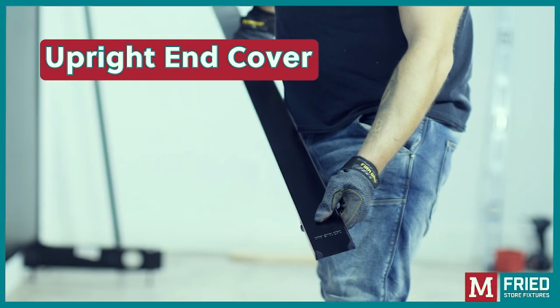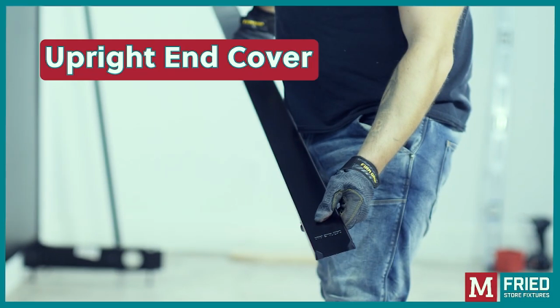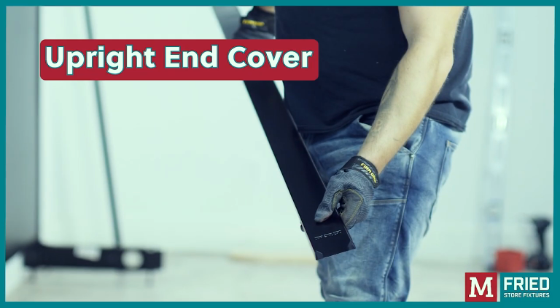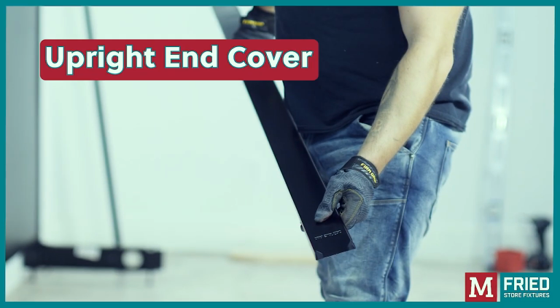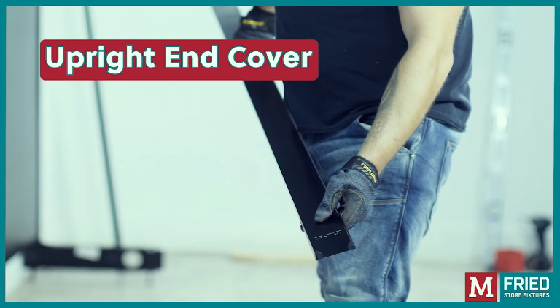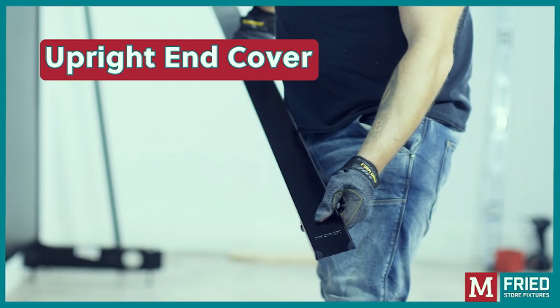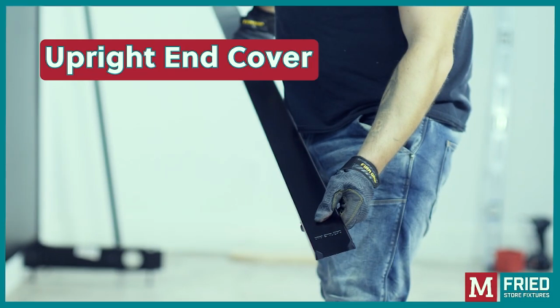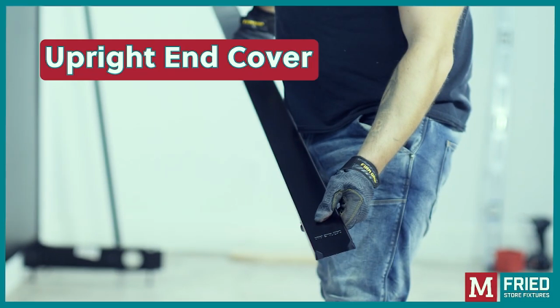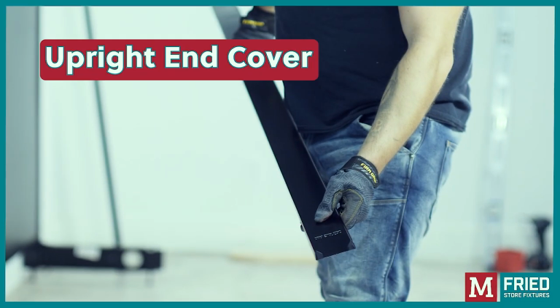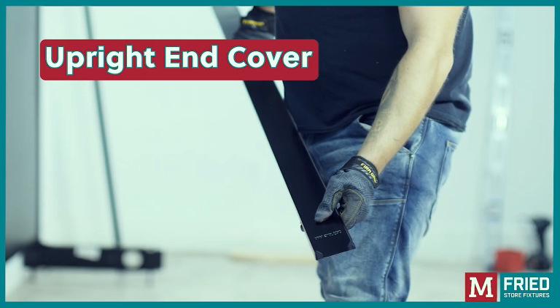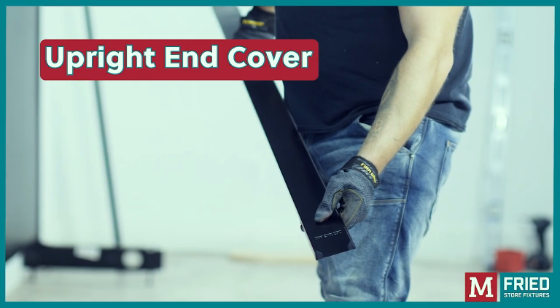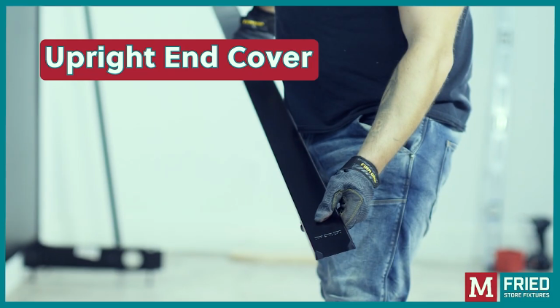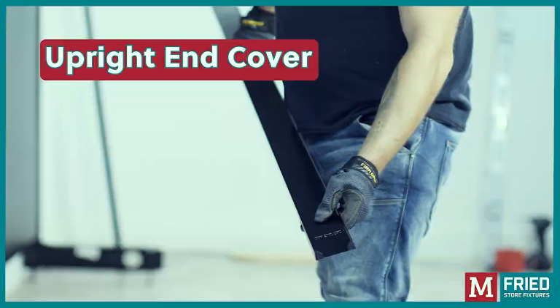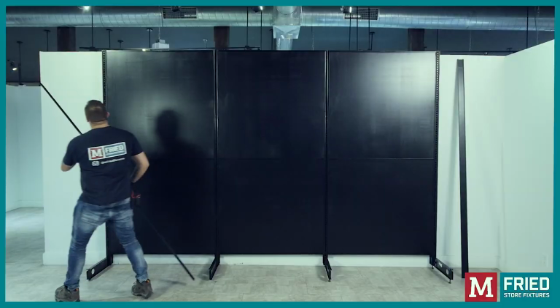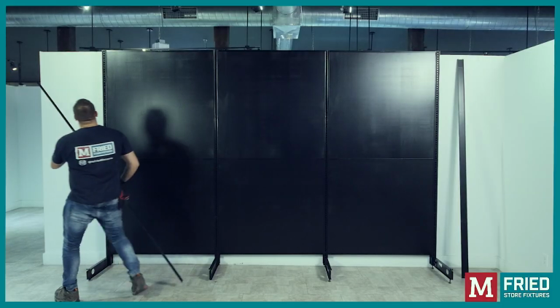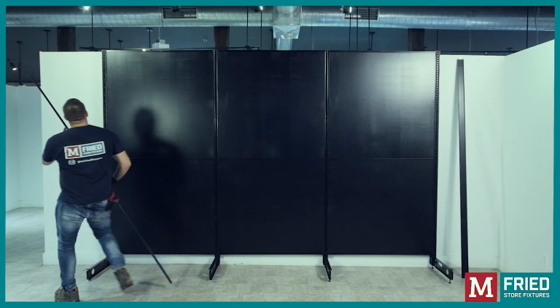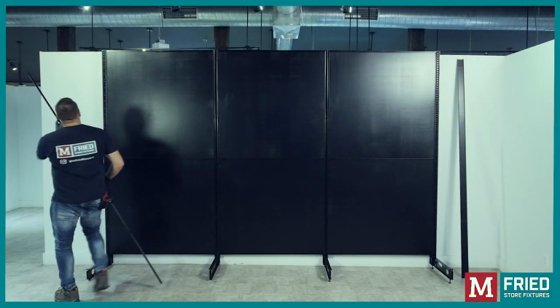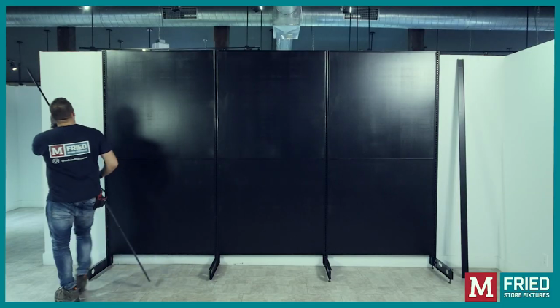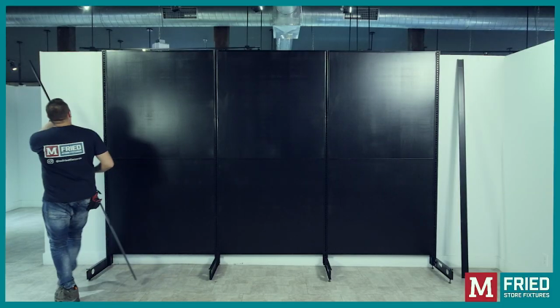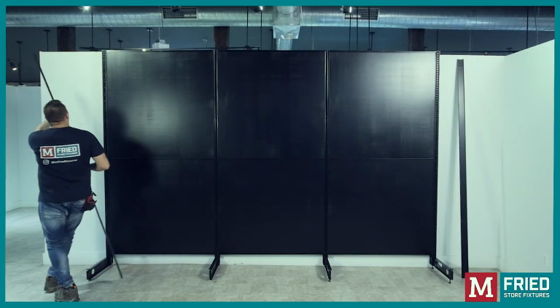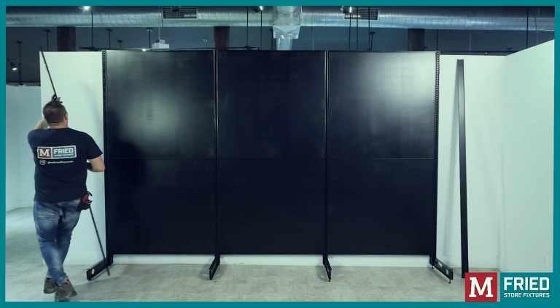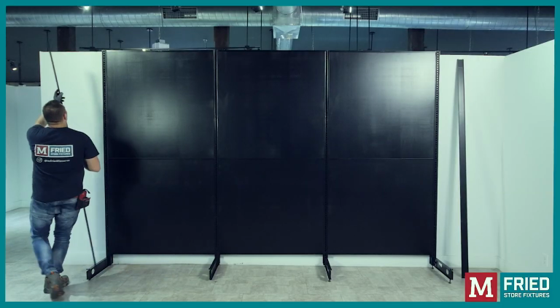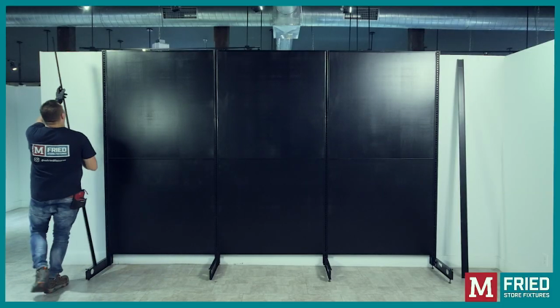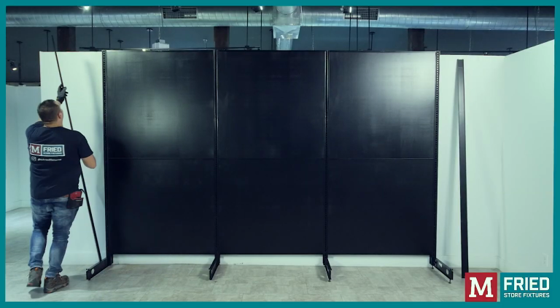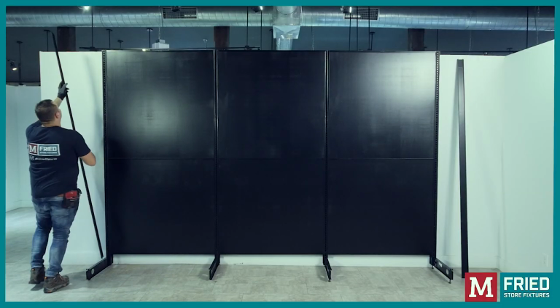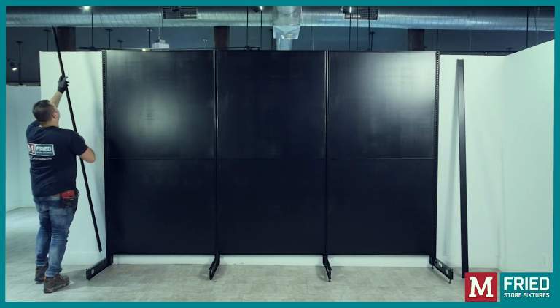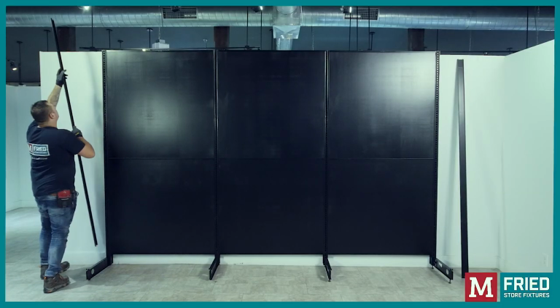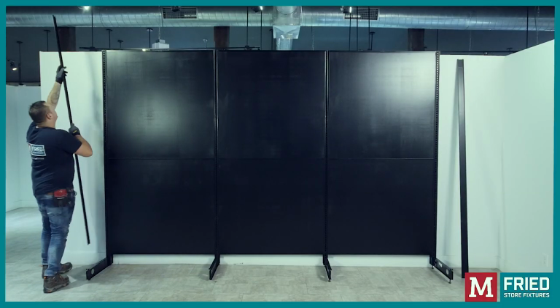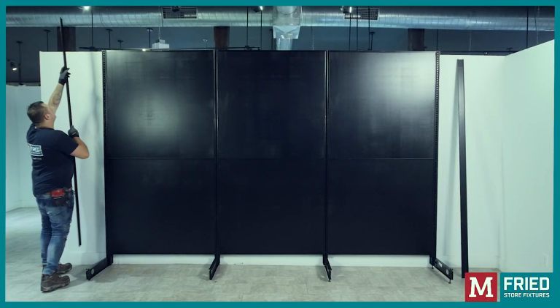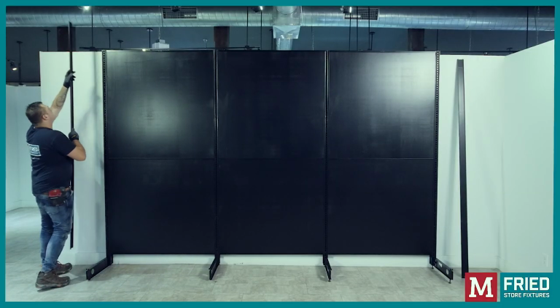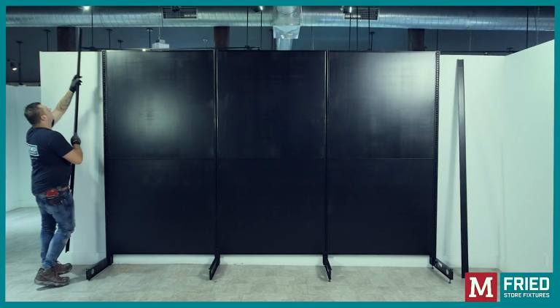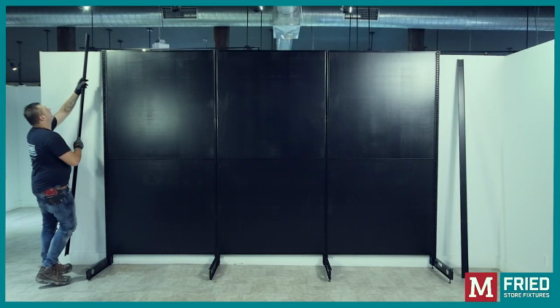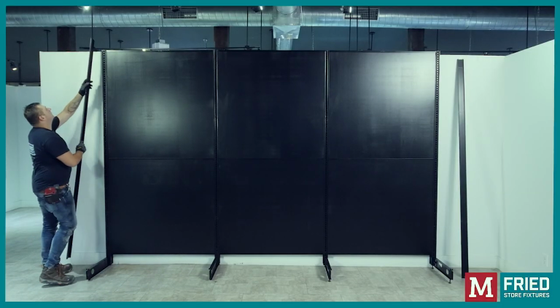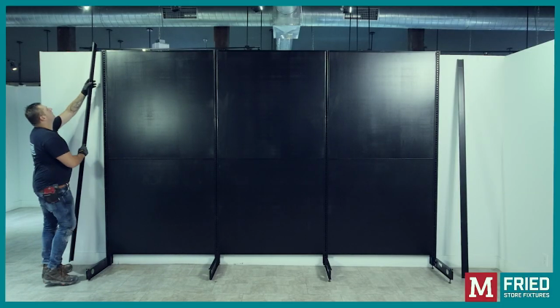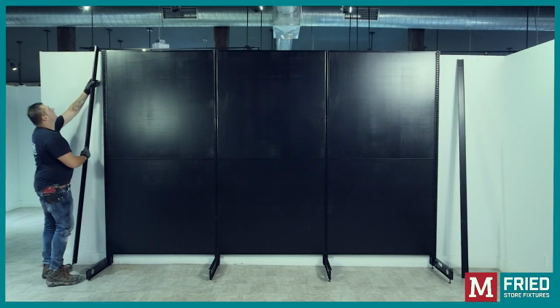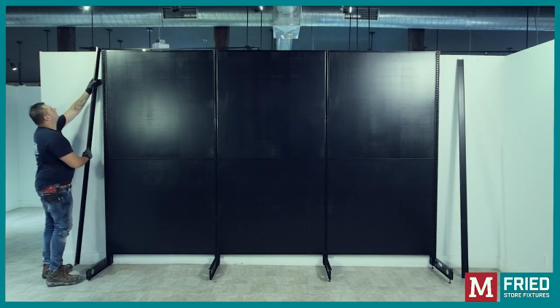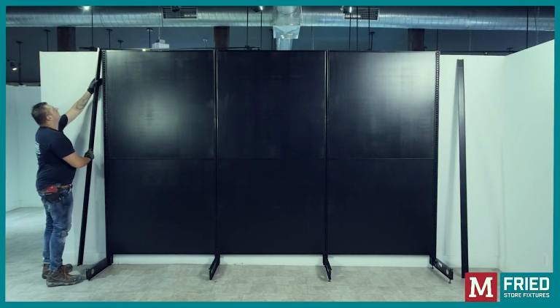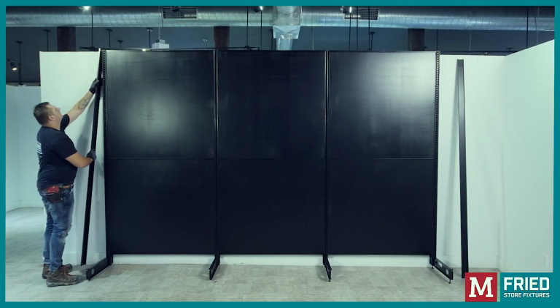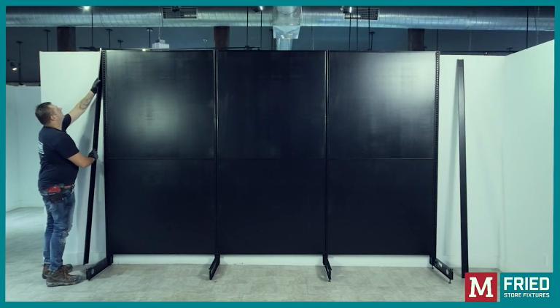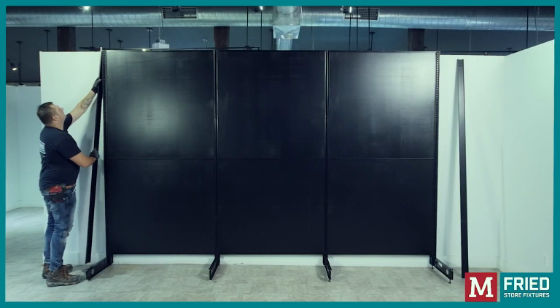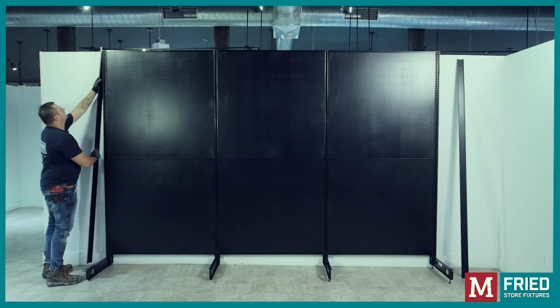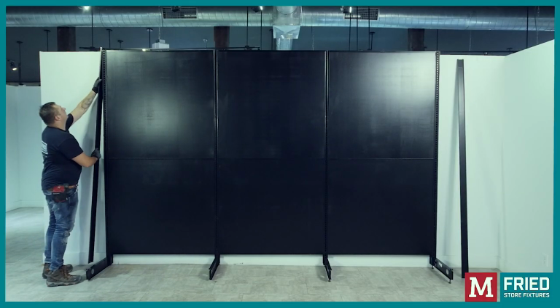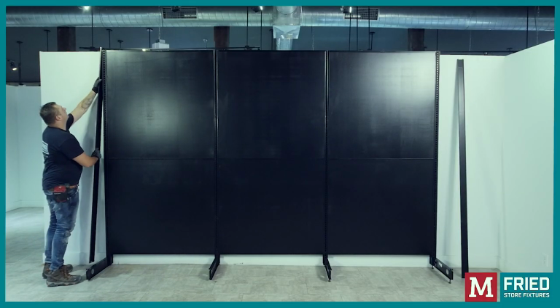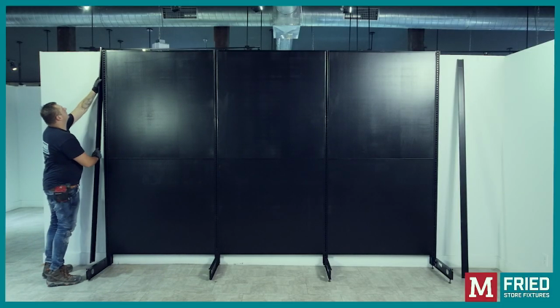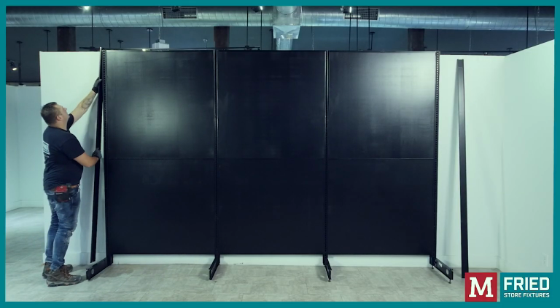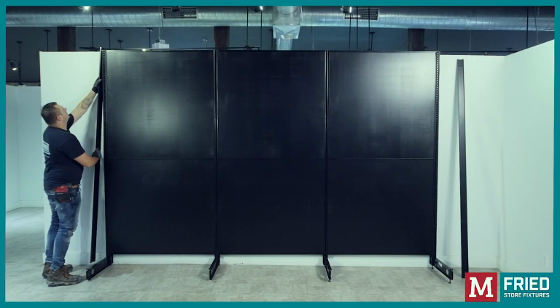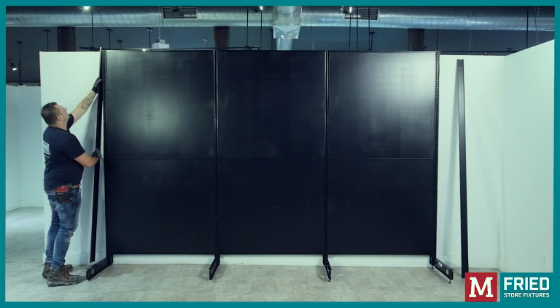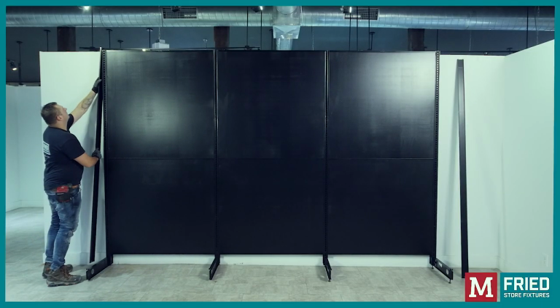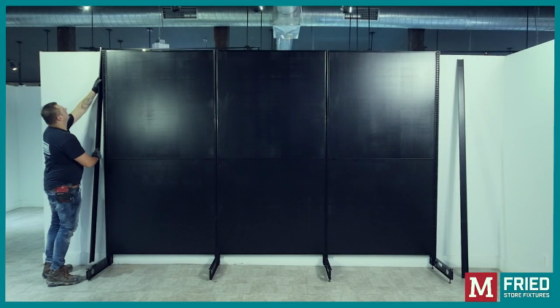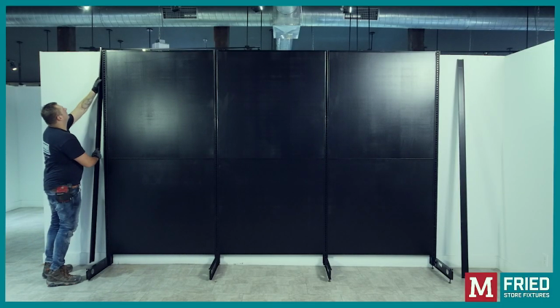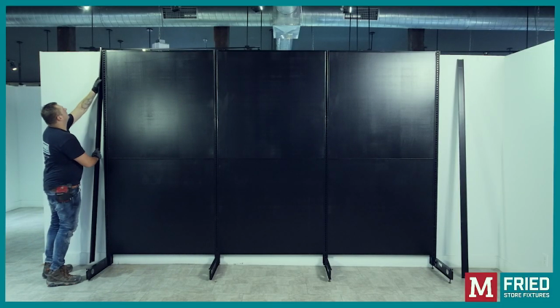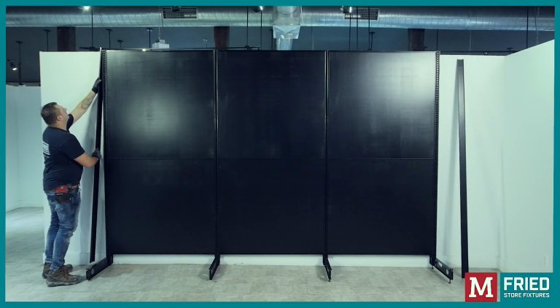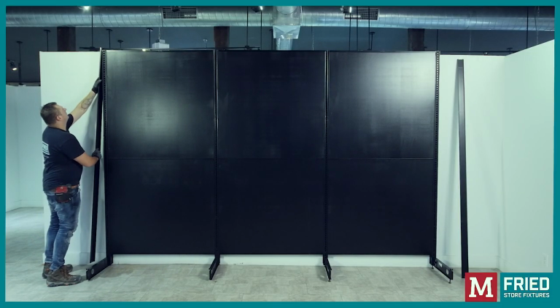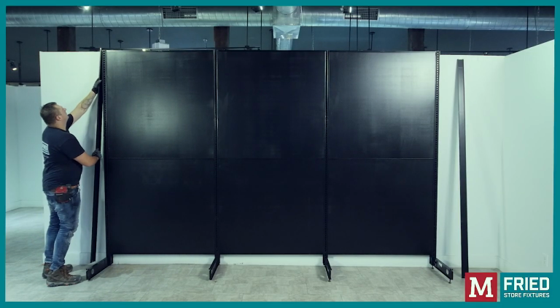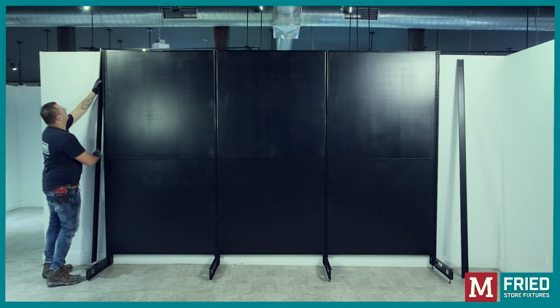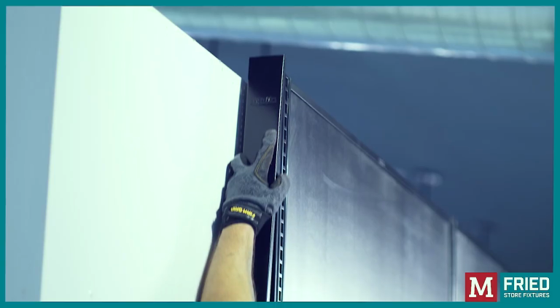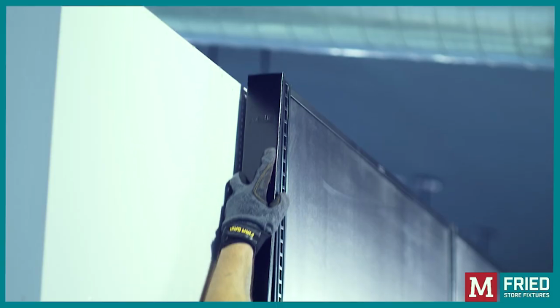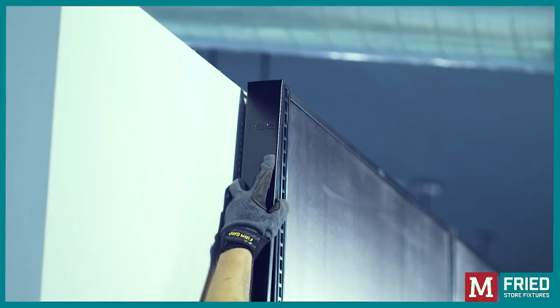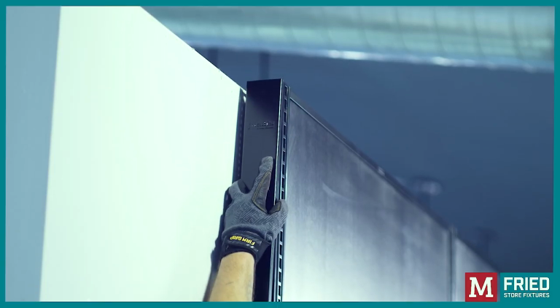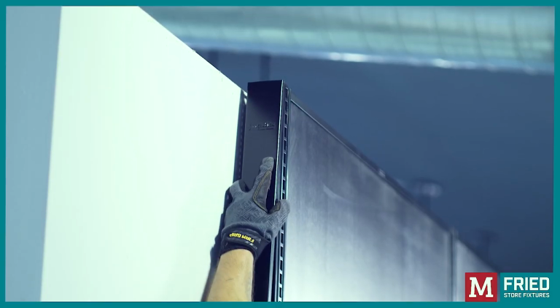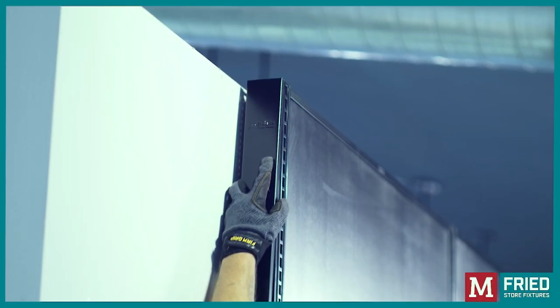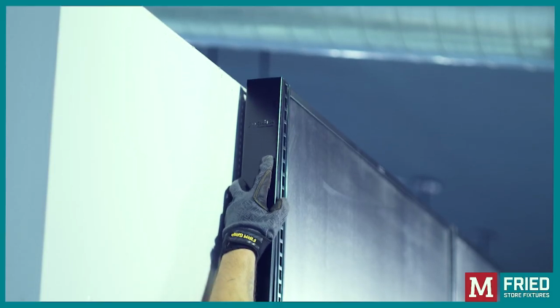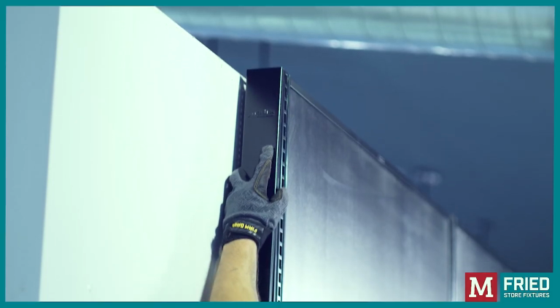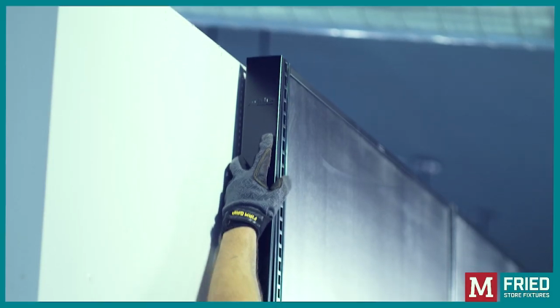Upright end cover: To fit the upright end cover in place, start by aligning it at the top and then tap down to seal it firmly.